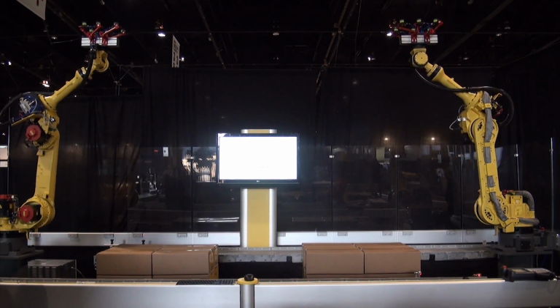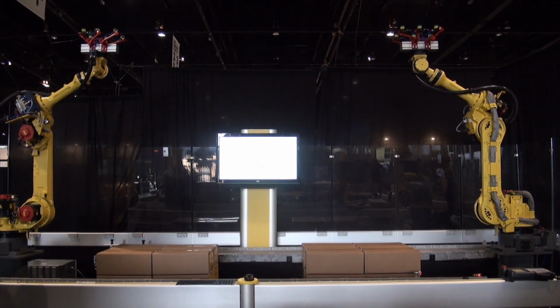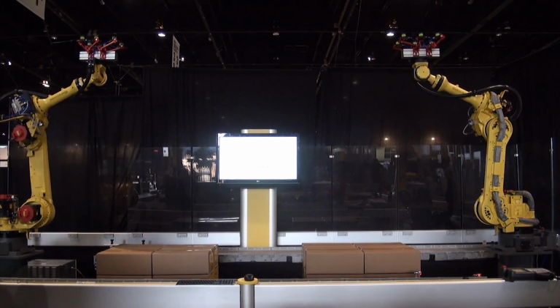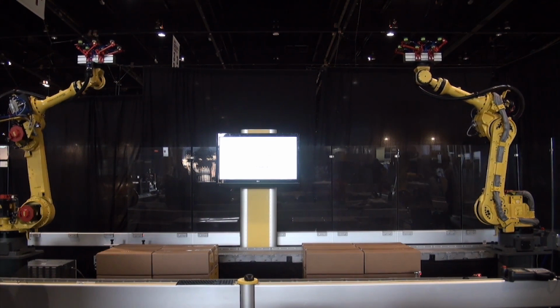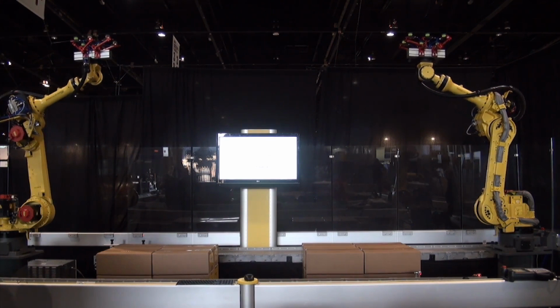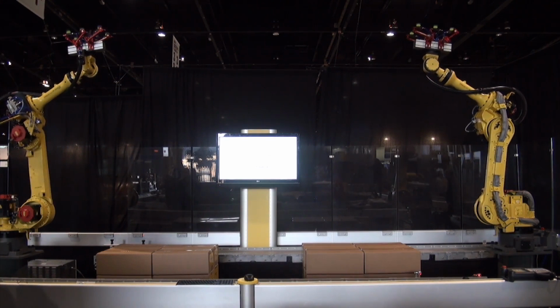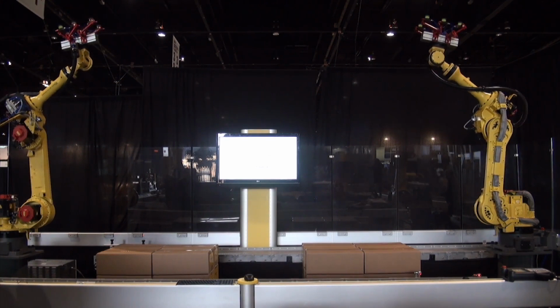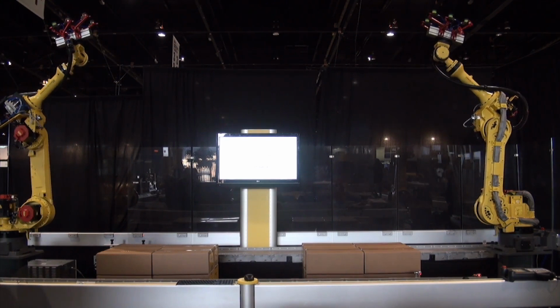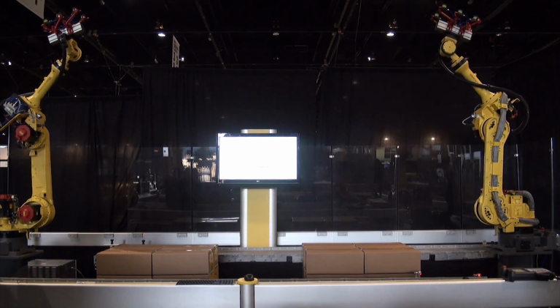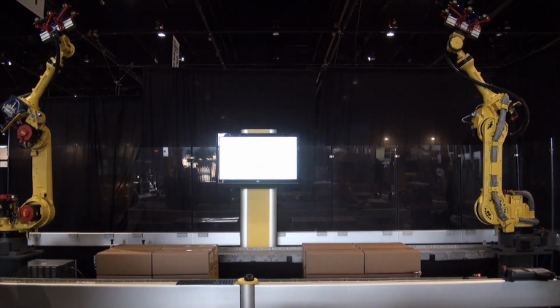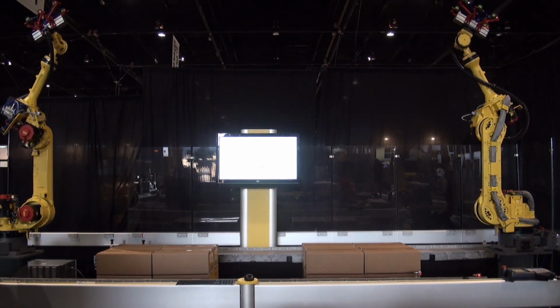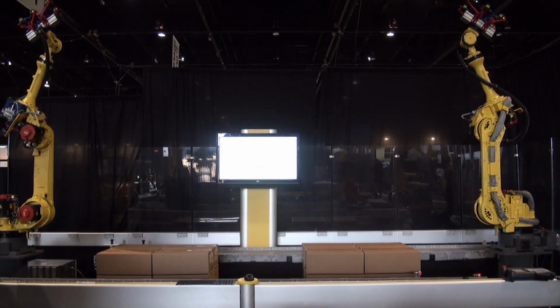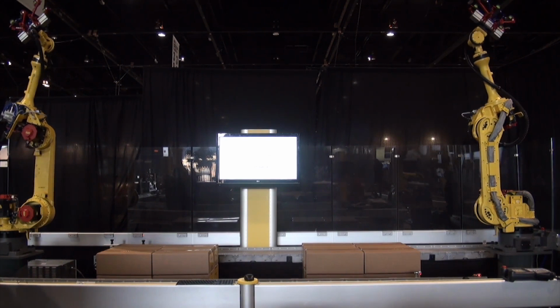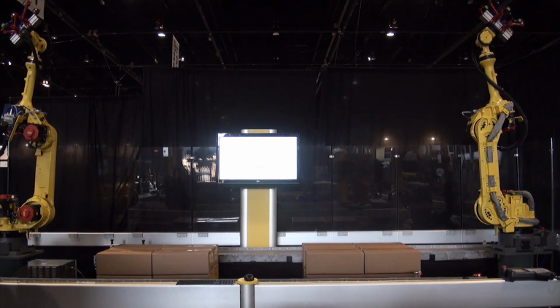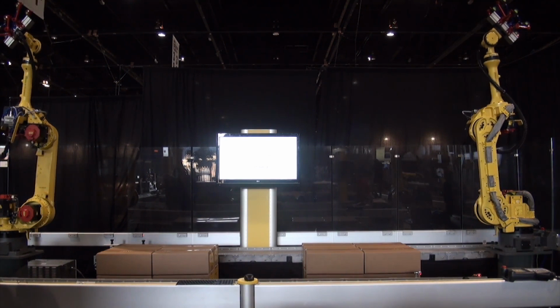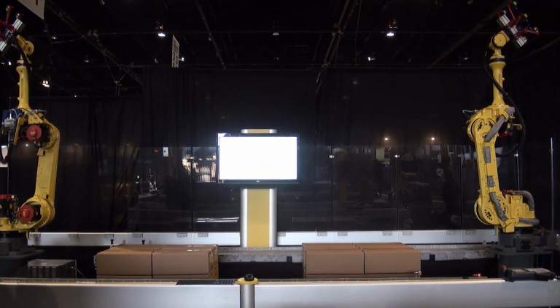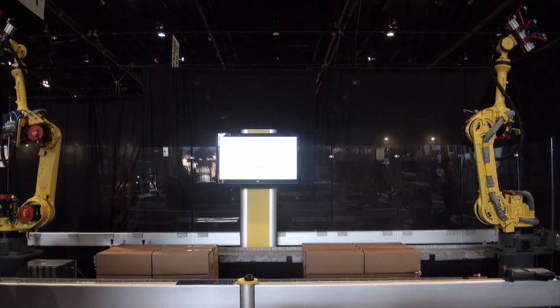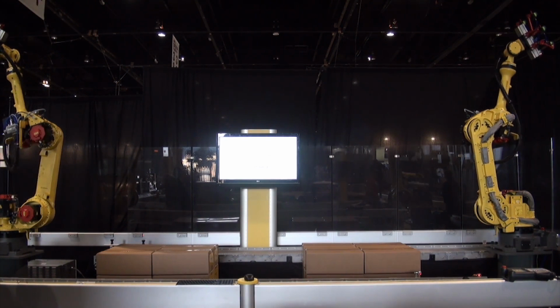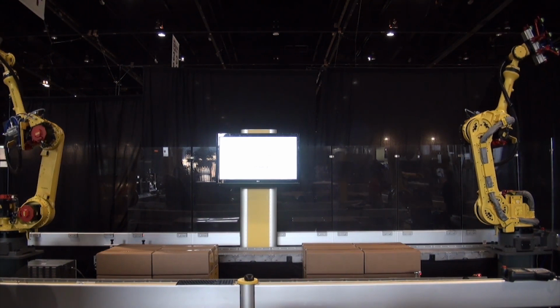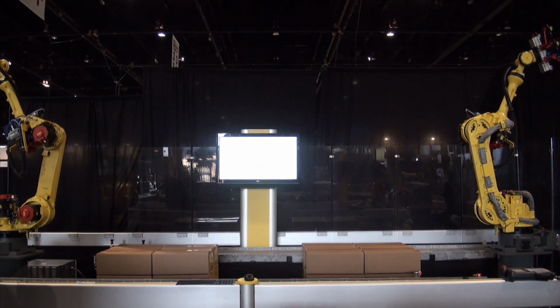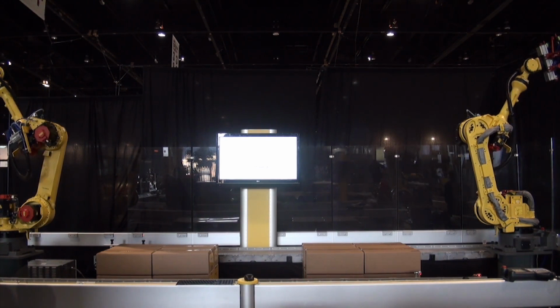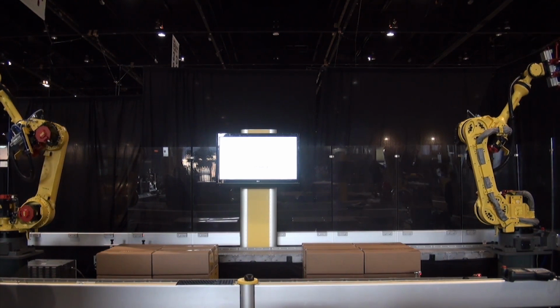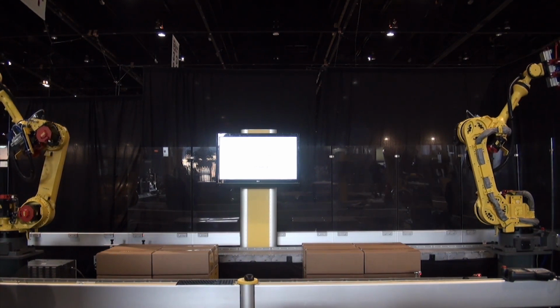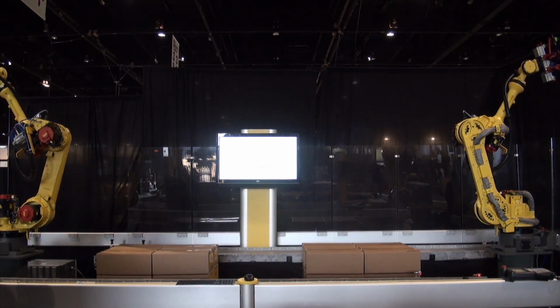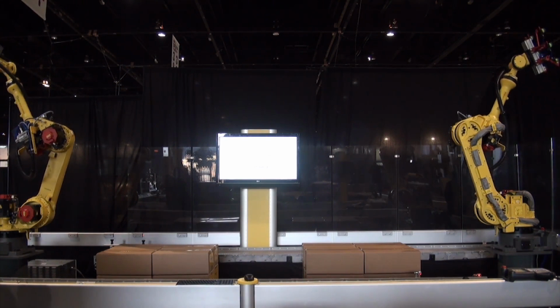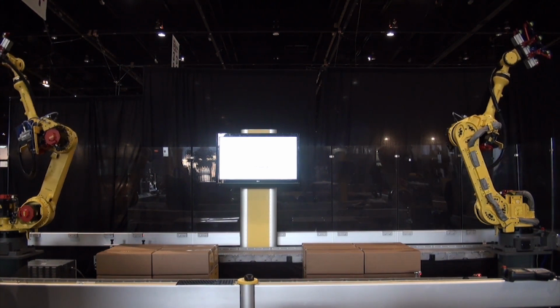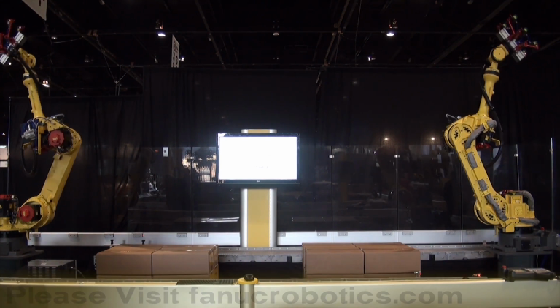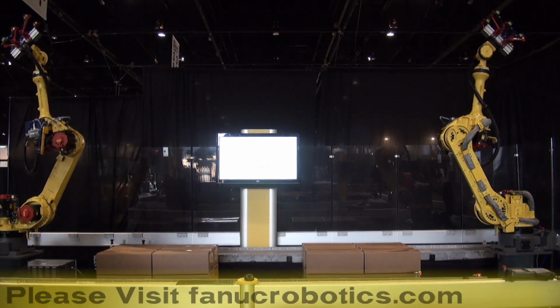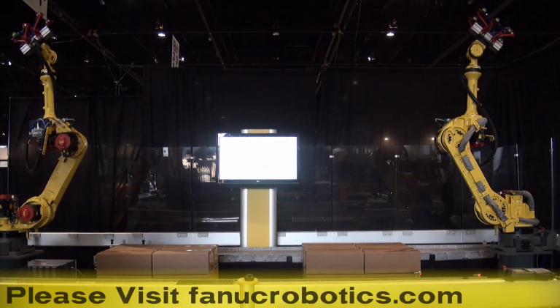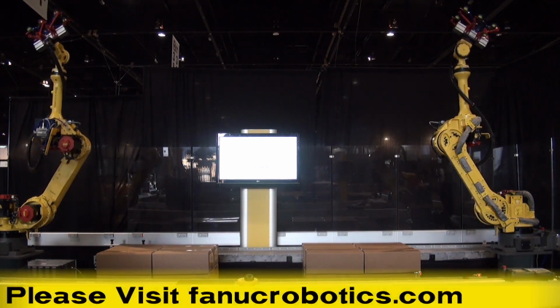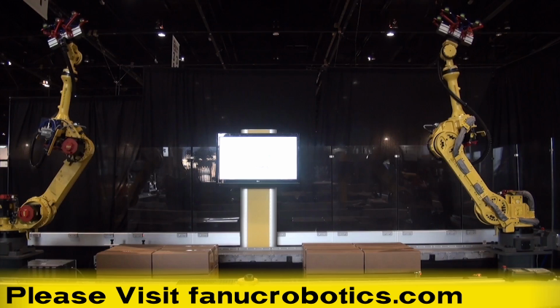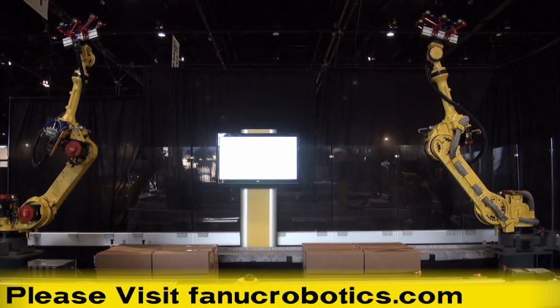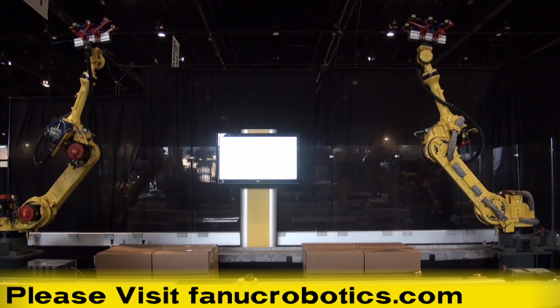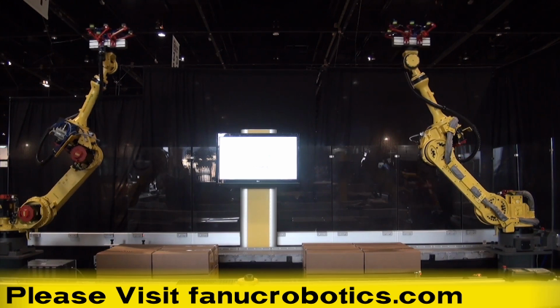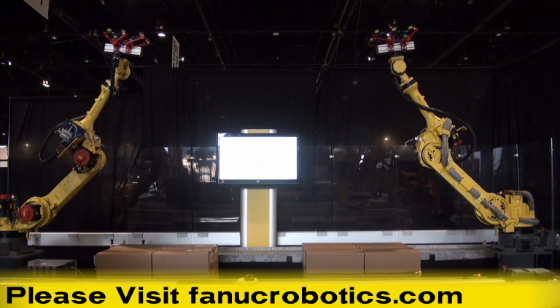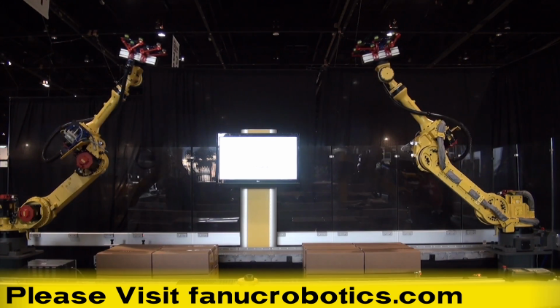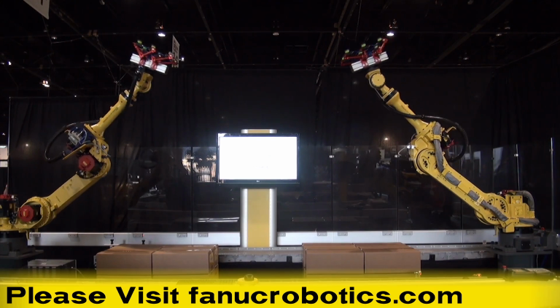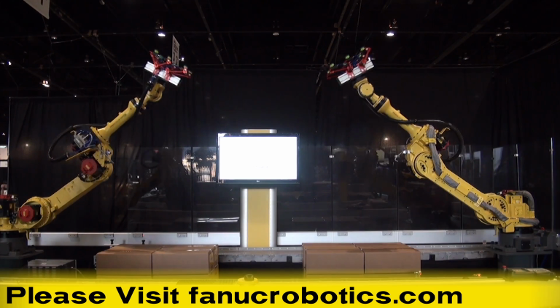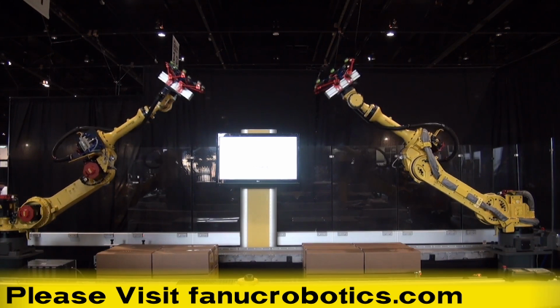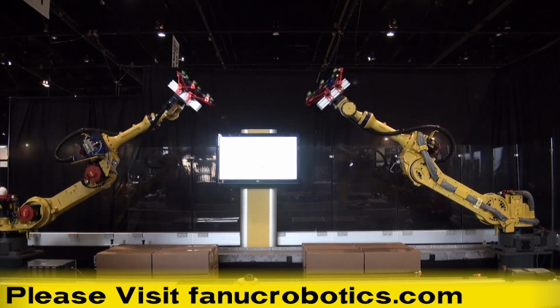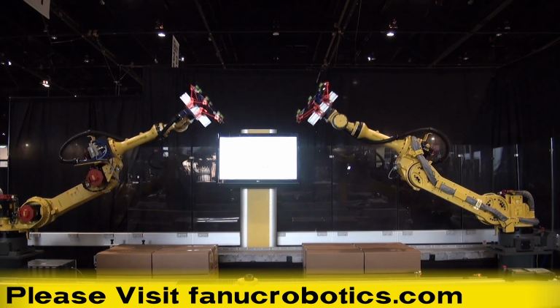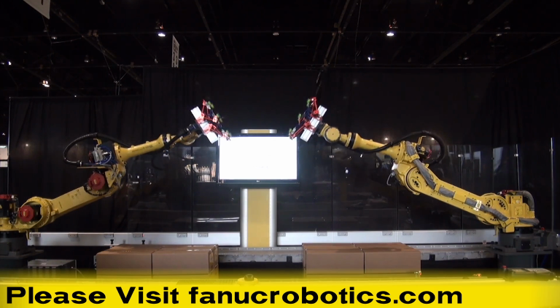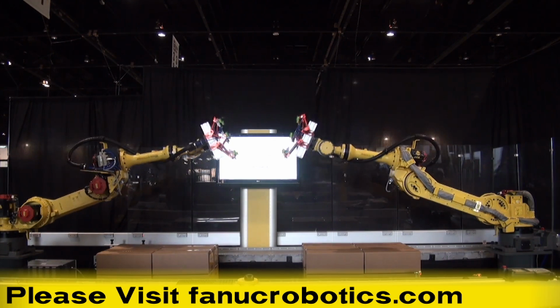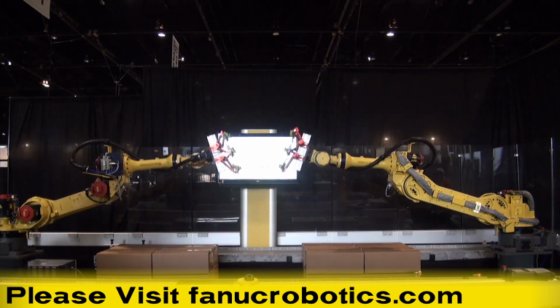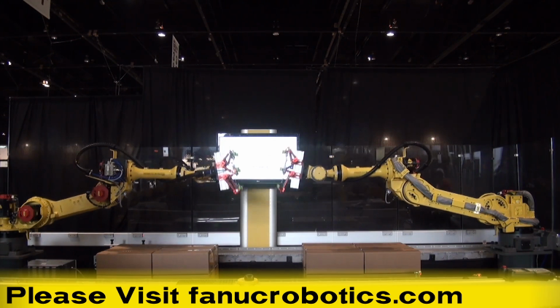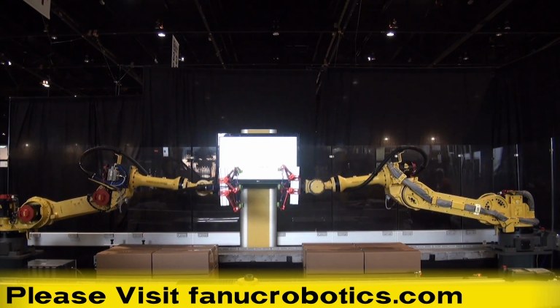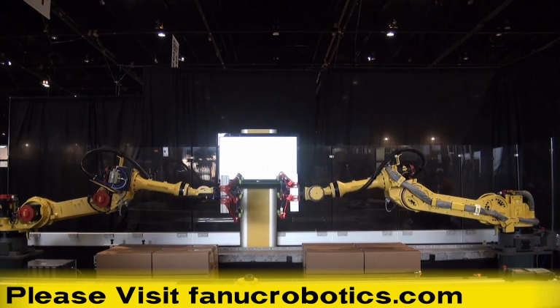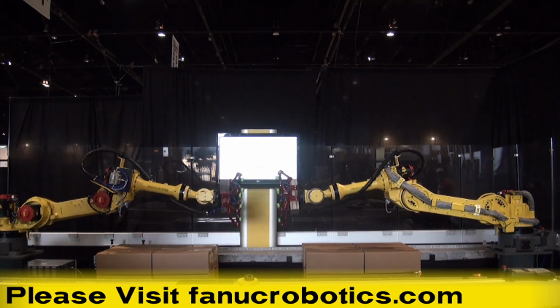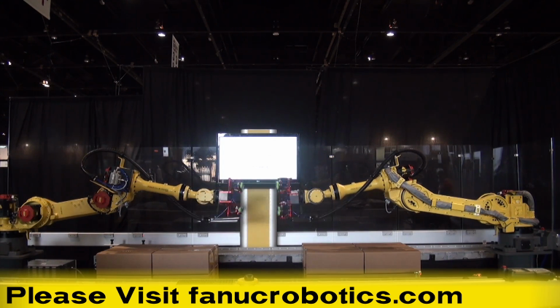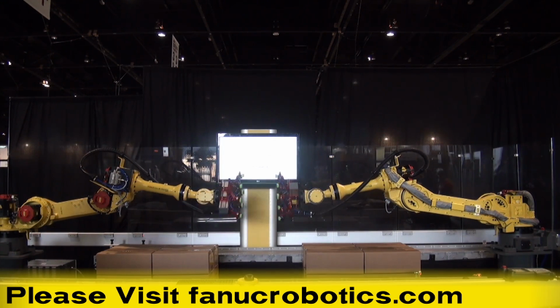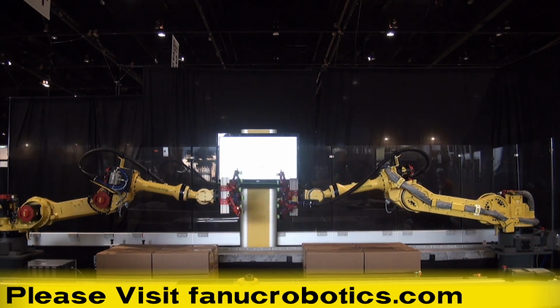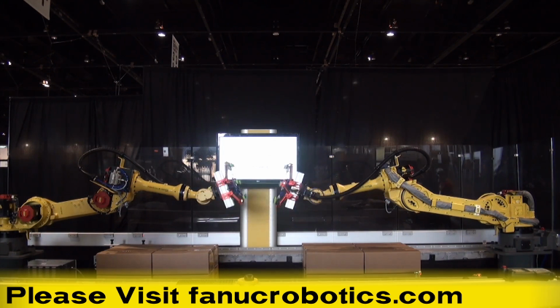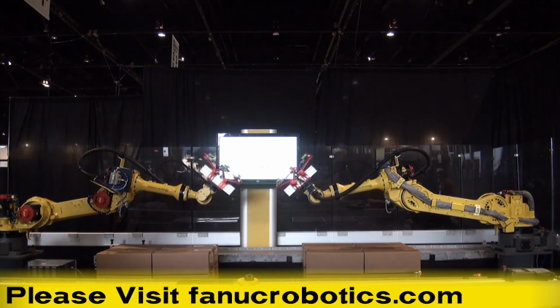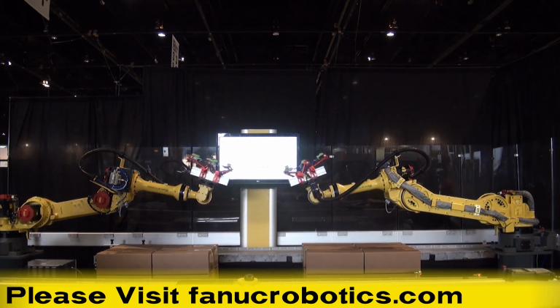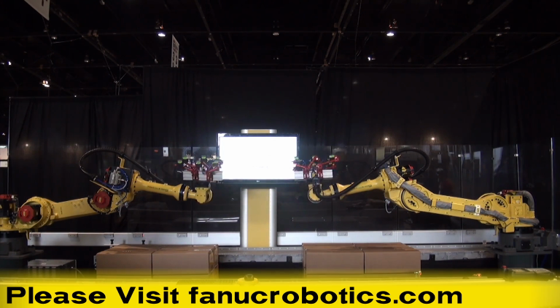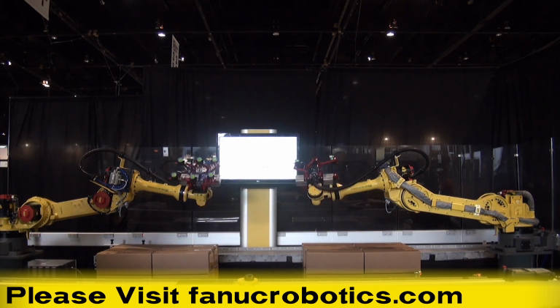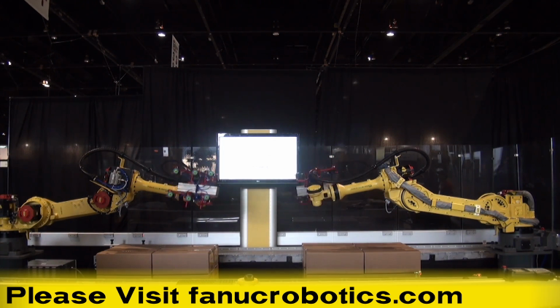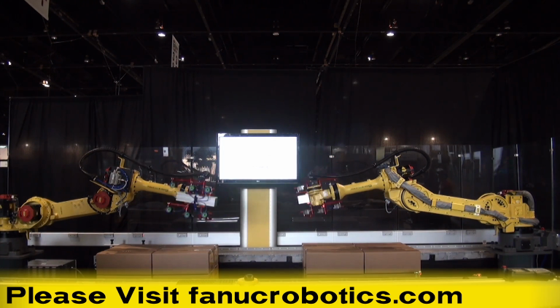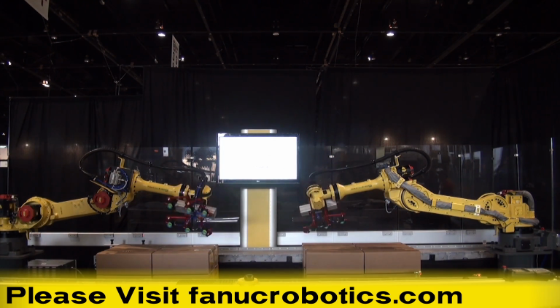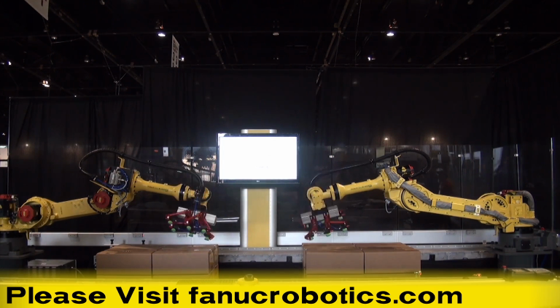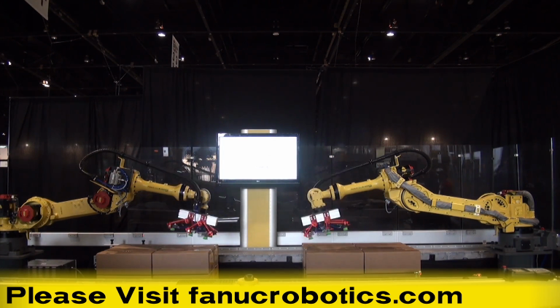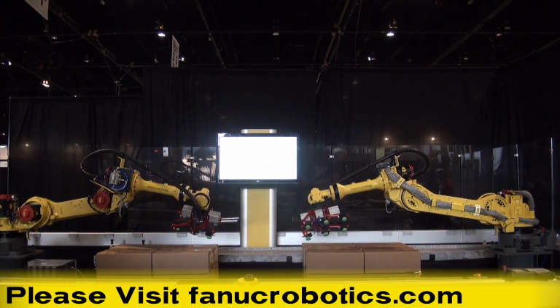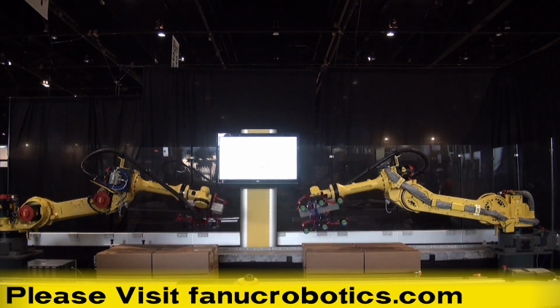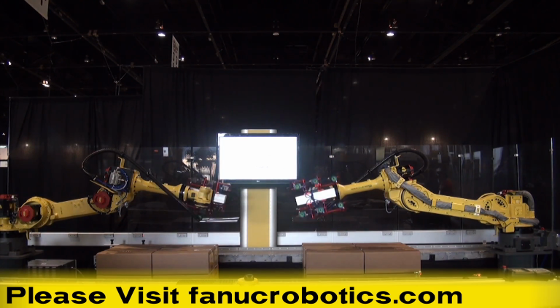To learn more about FANUC's GAKUSHU learning robot, please visit fanucrobotics.com.